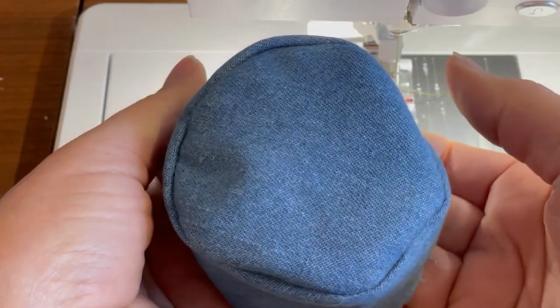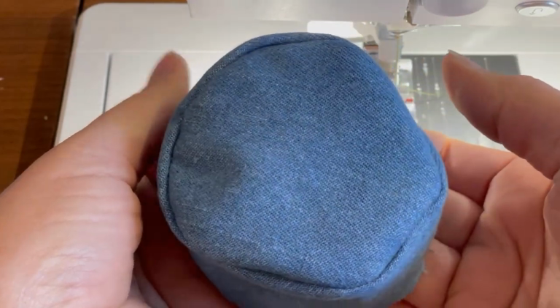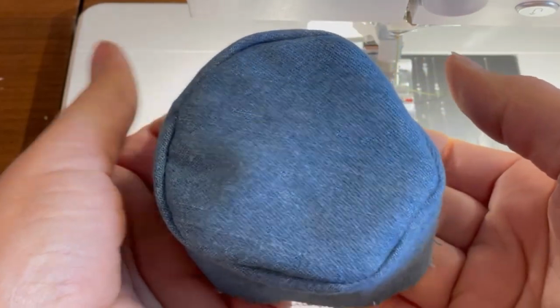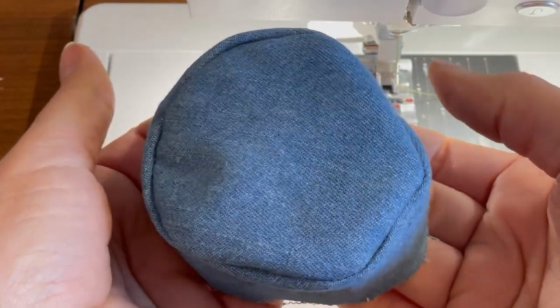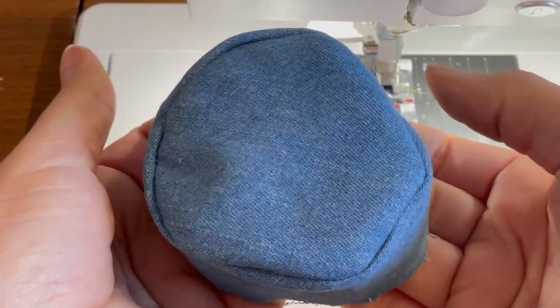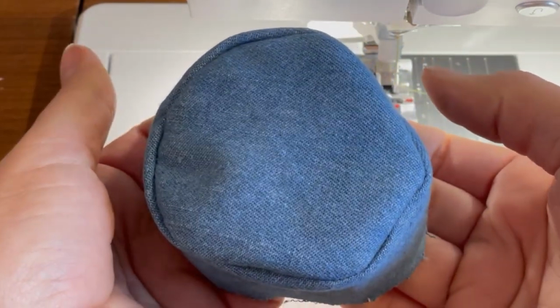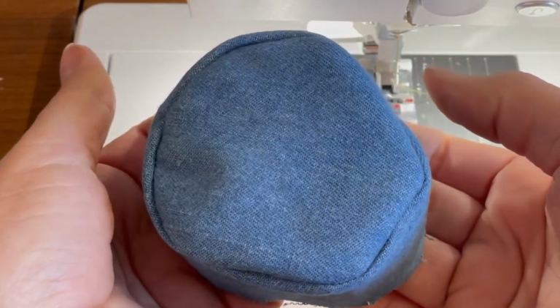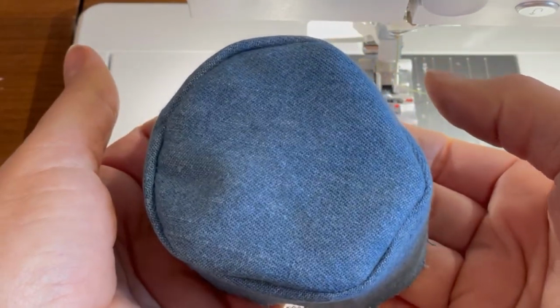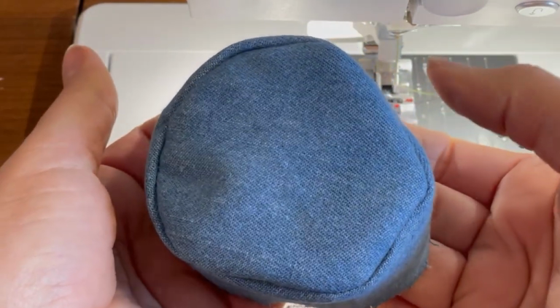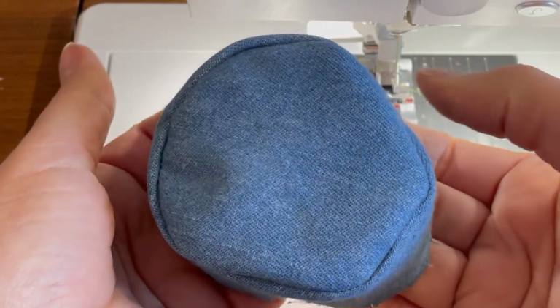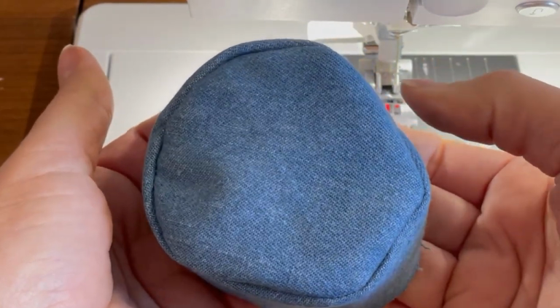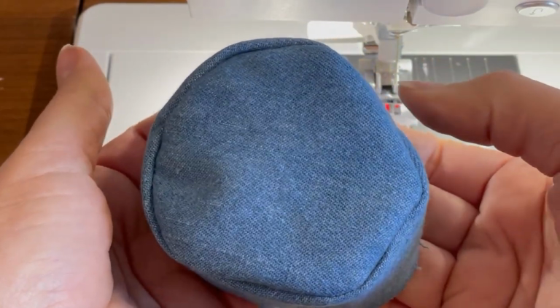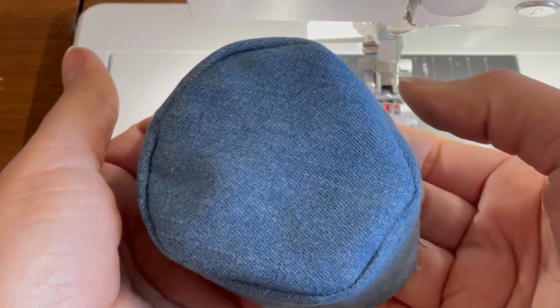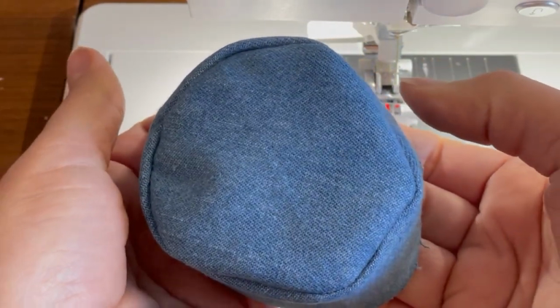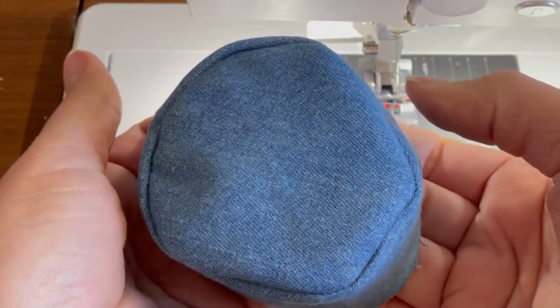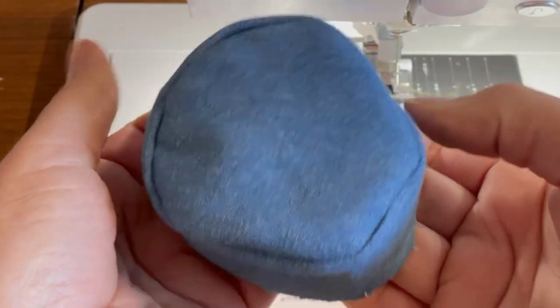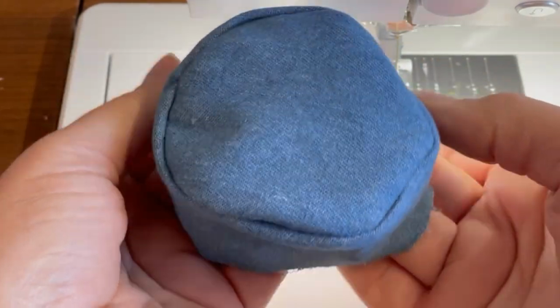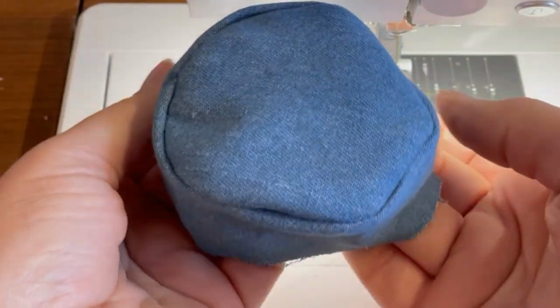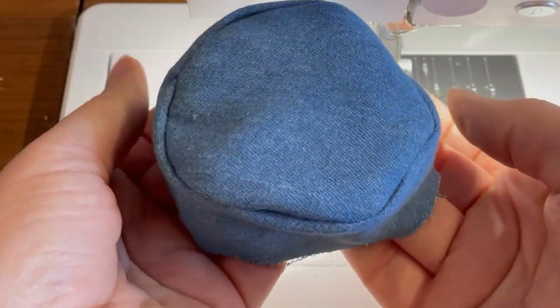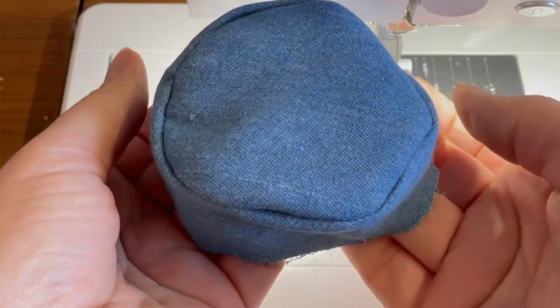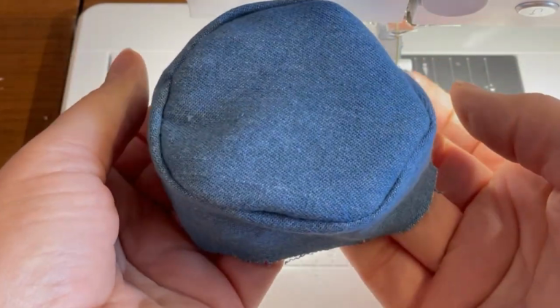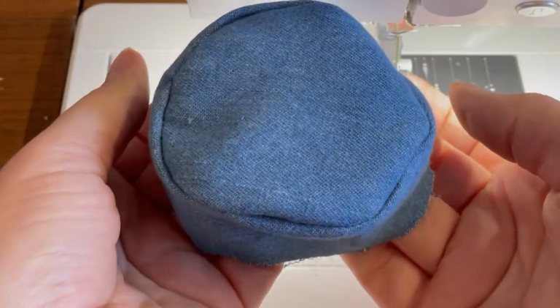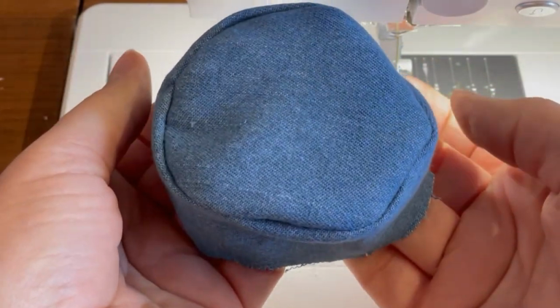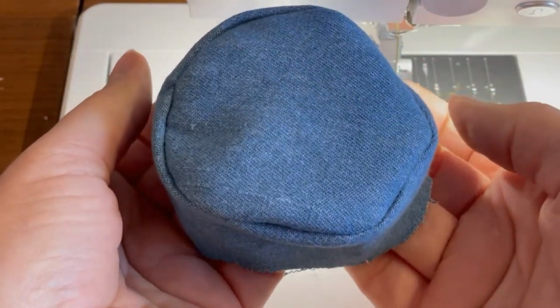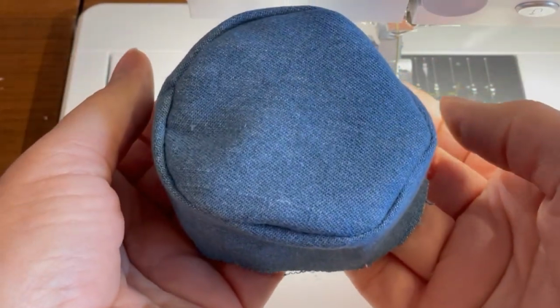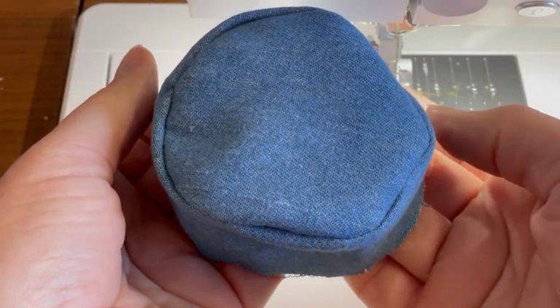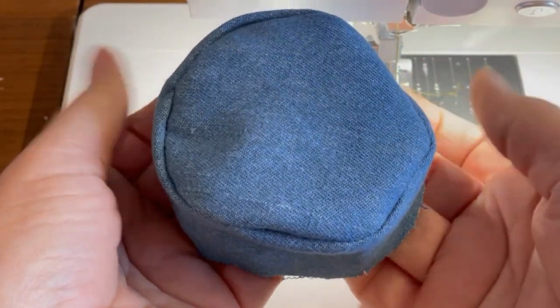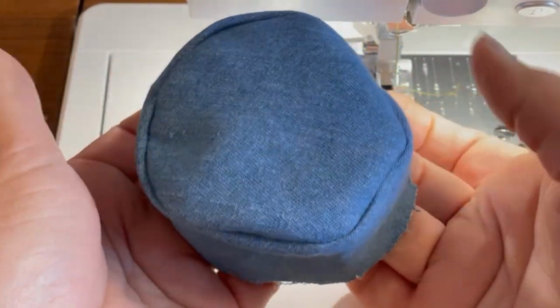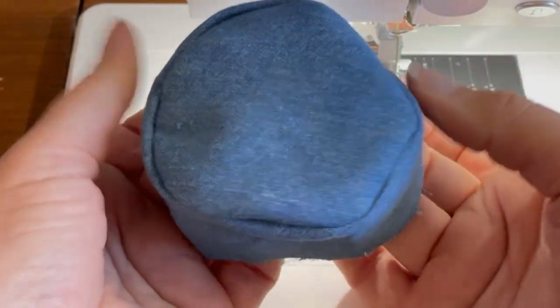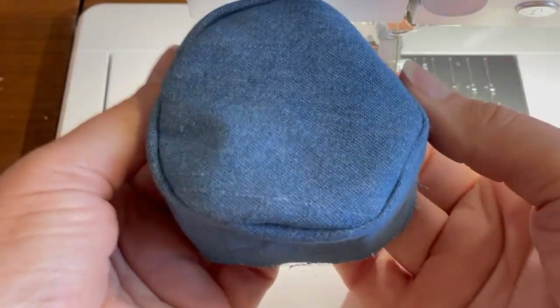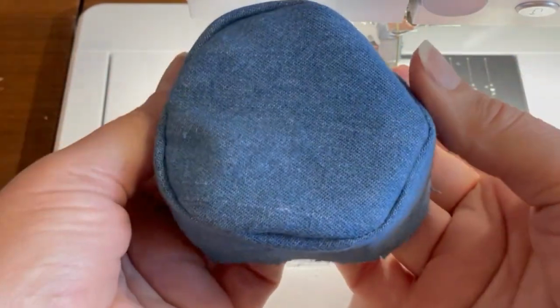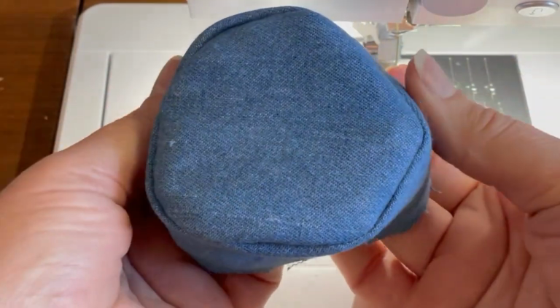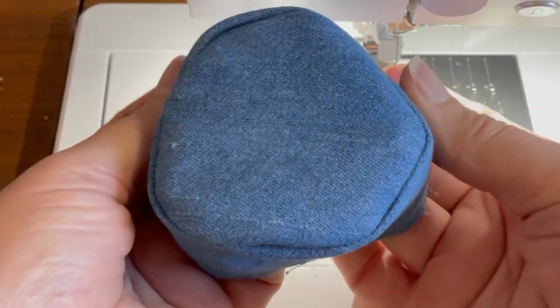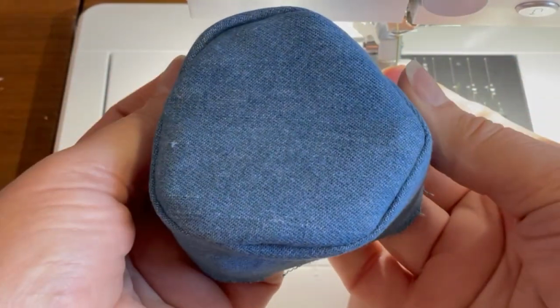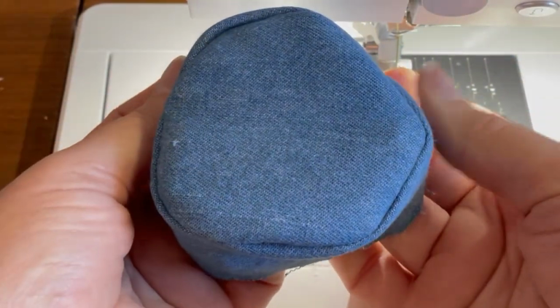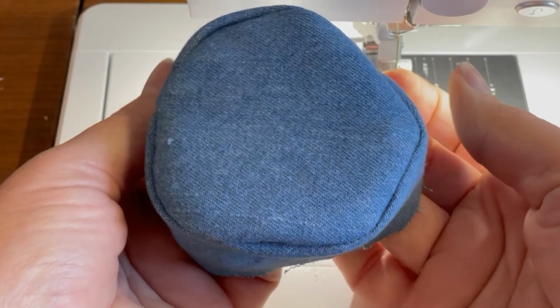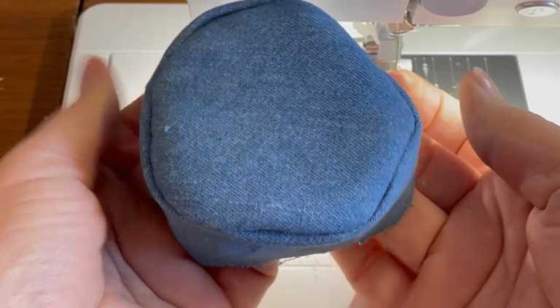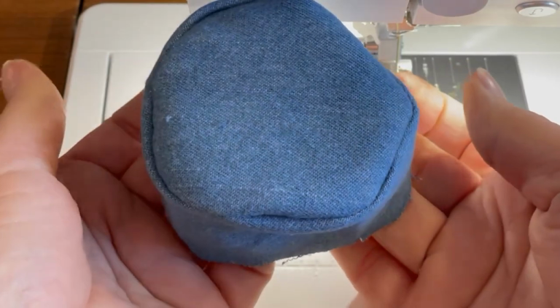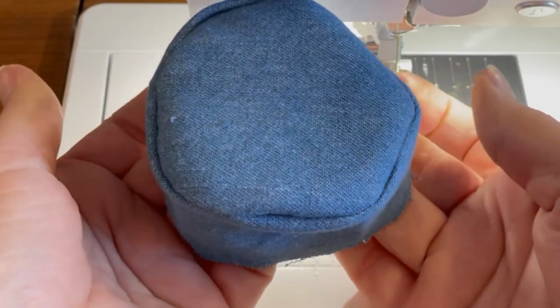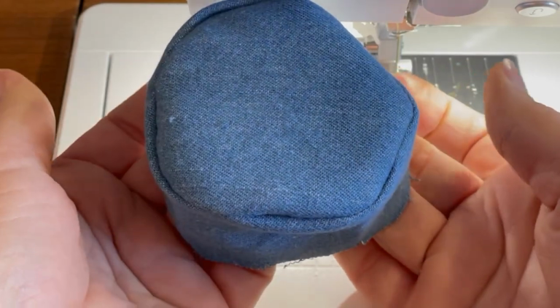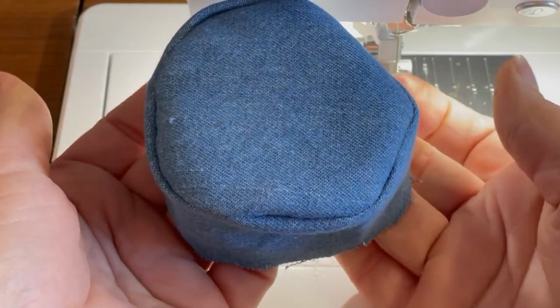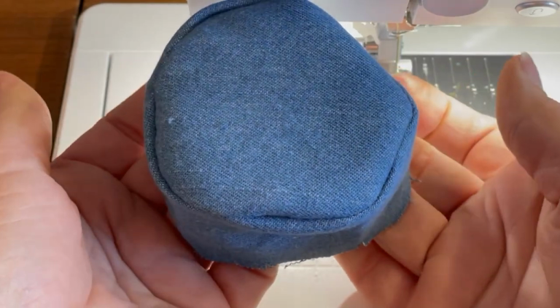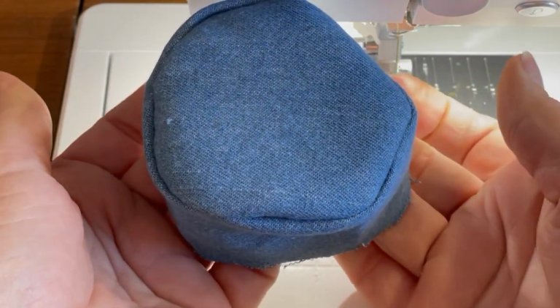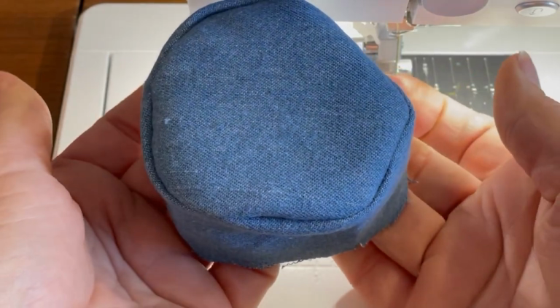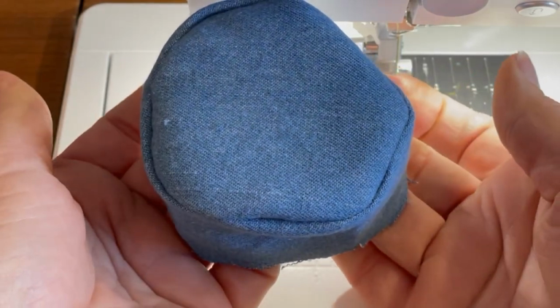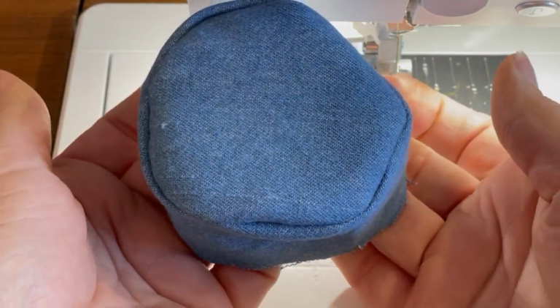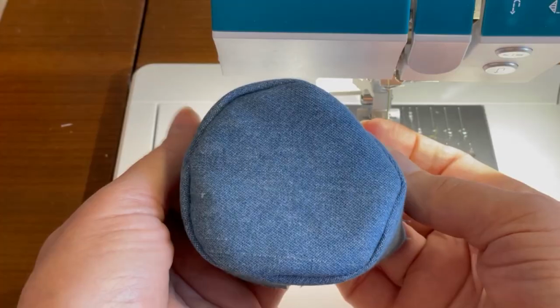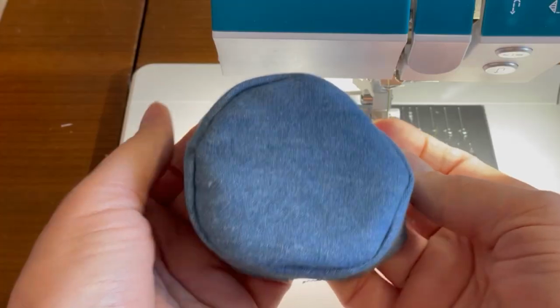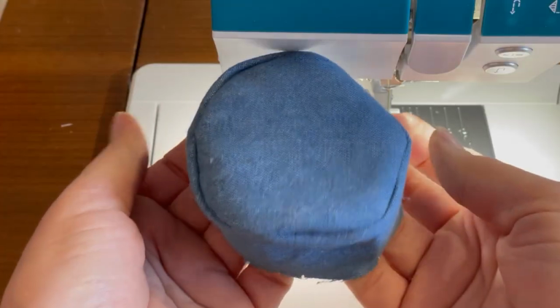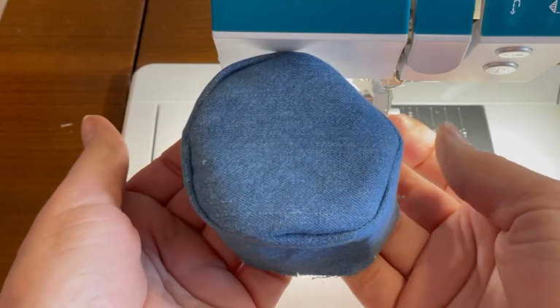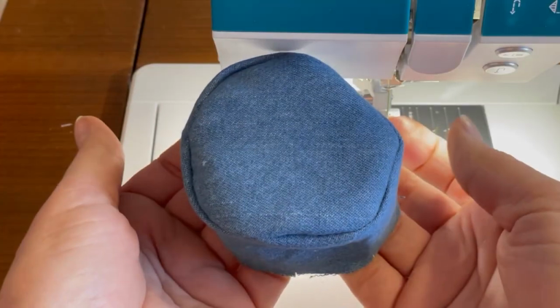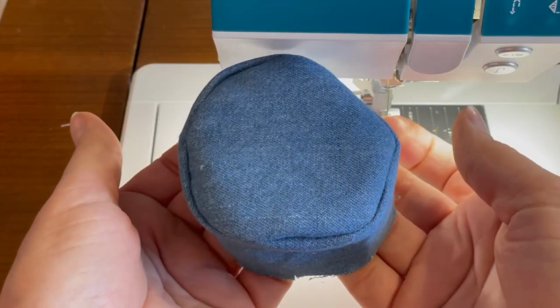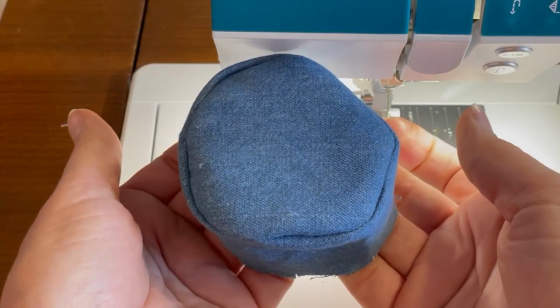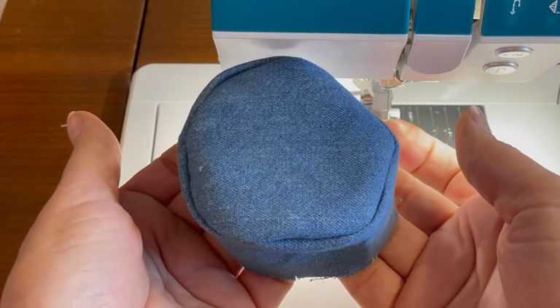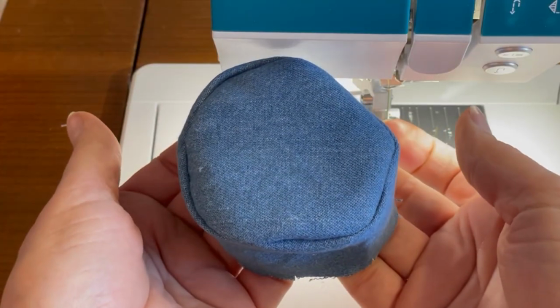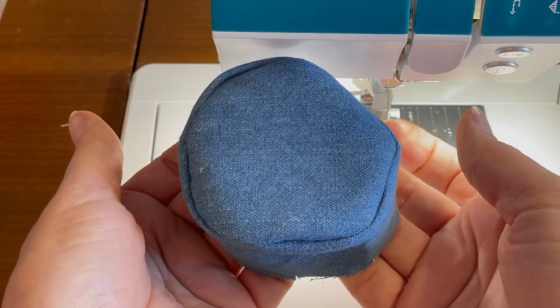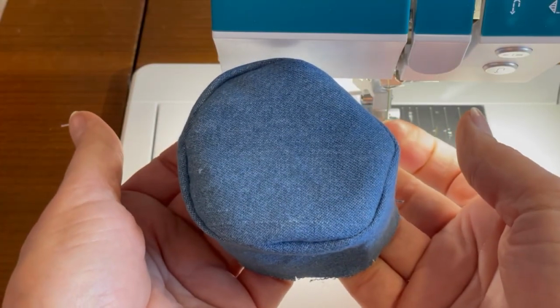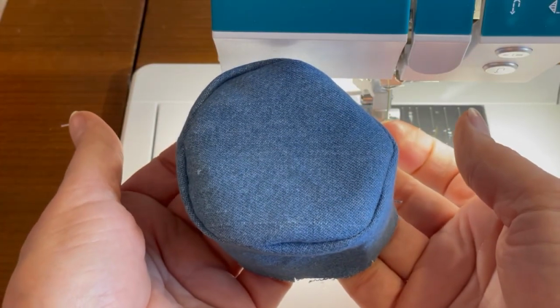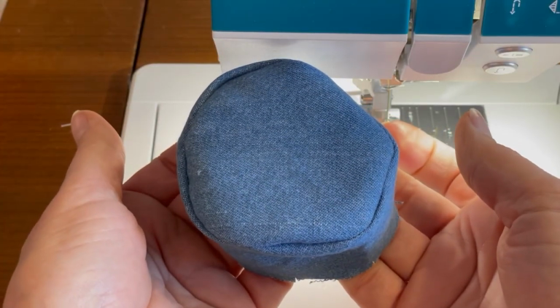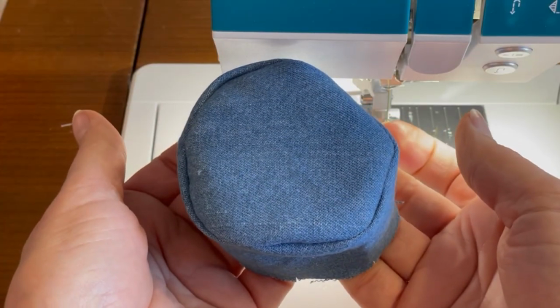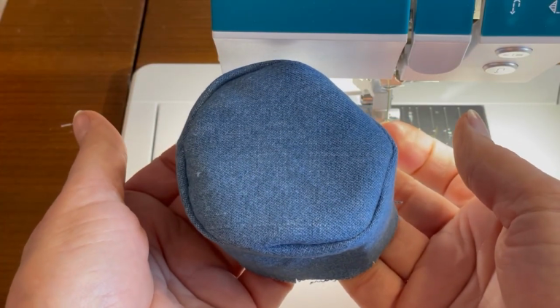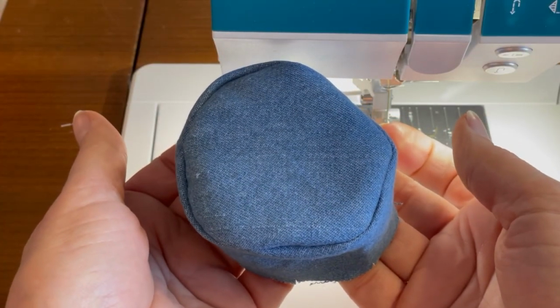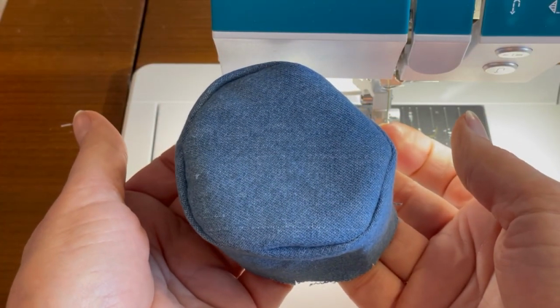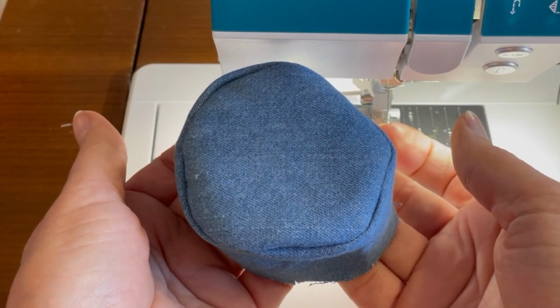At this point, if you wanted to, you could do a few more clips into the seam allowance to make that seam lay a little bit flatter. We're going to repeat these same steps with our lining.